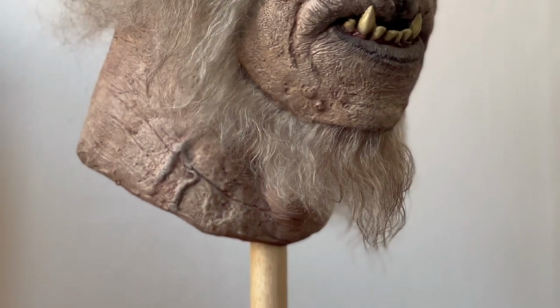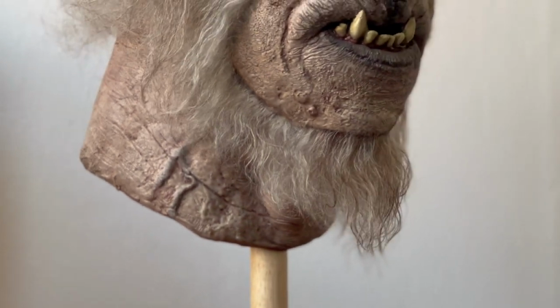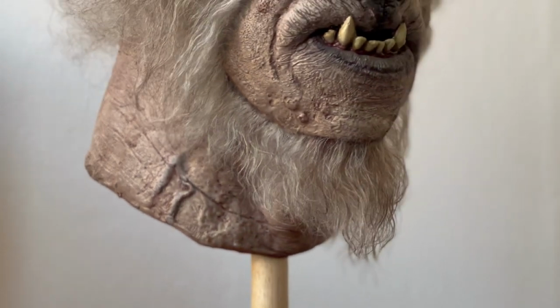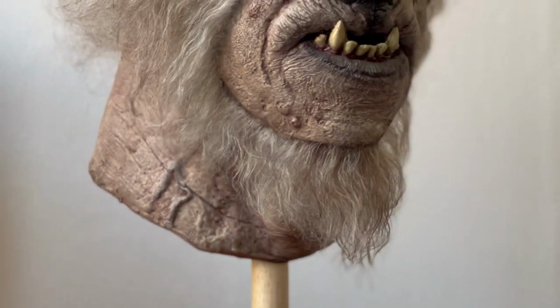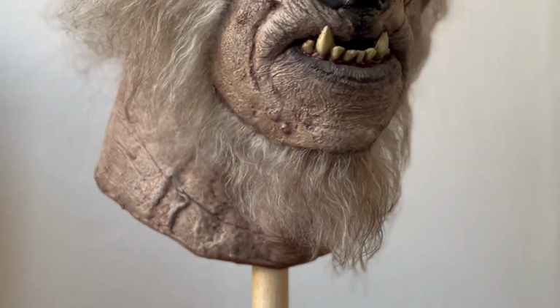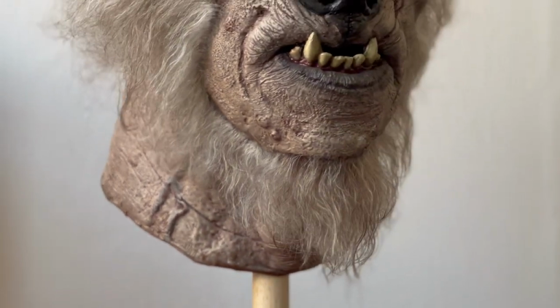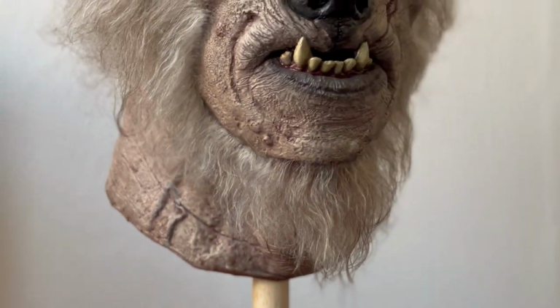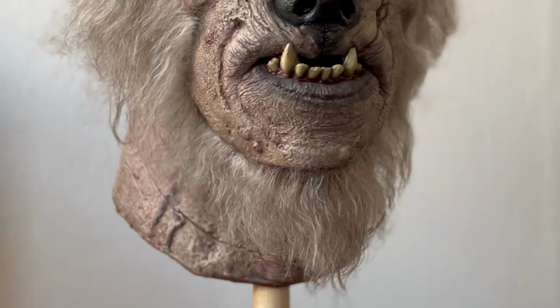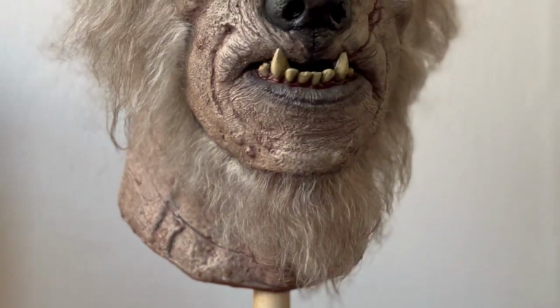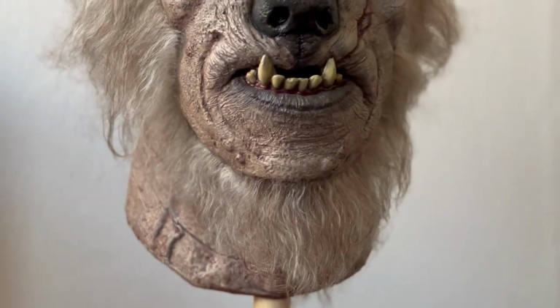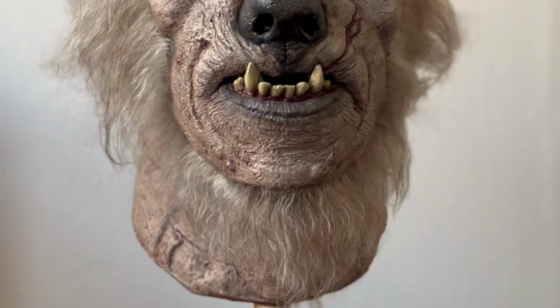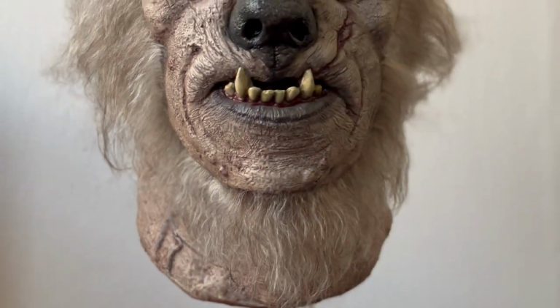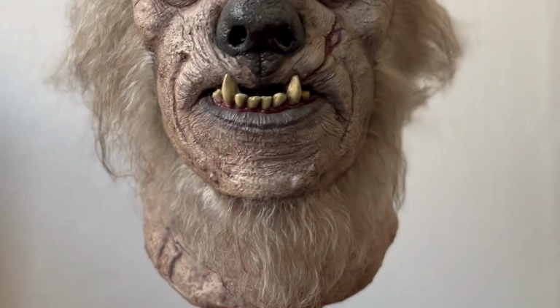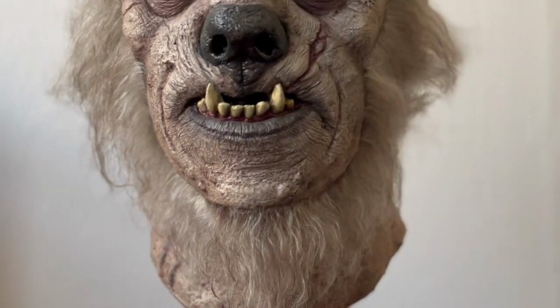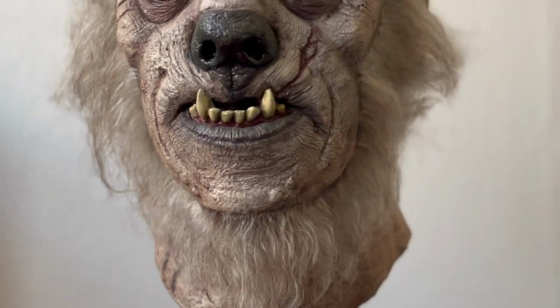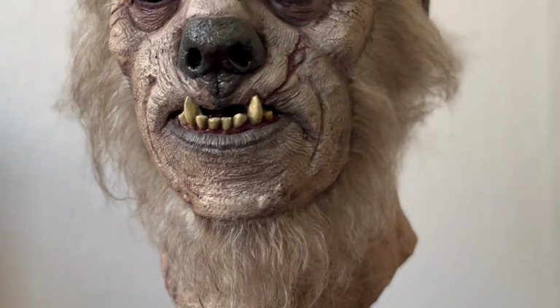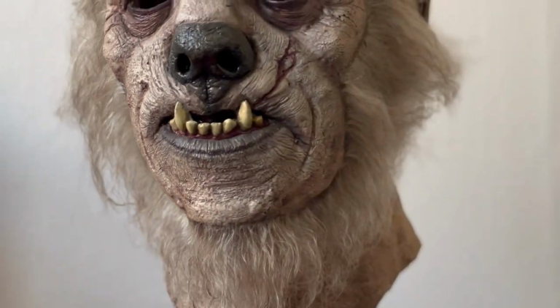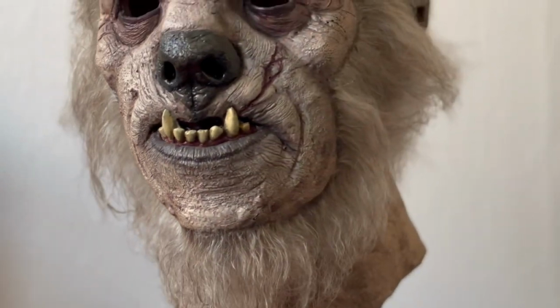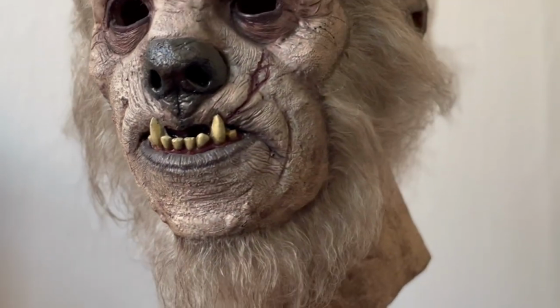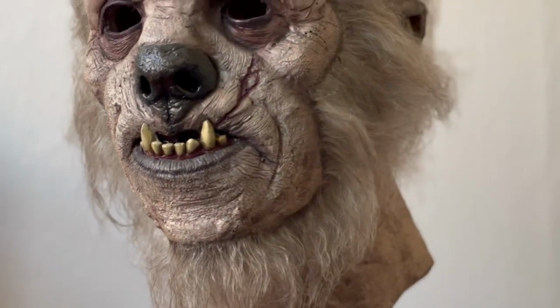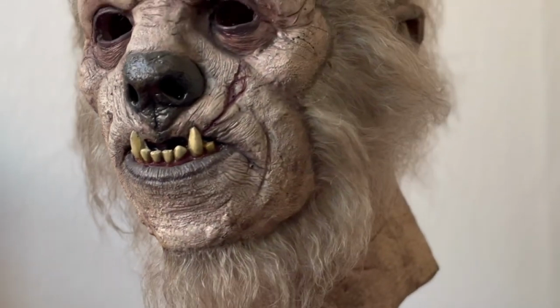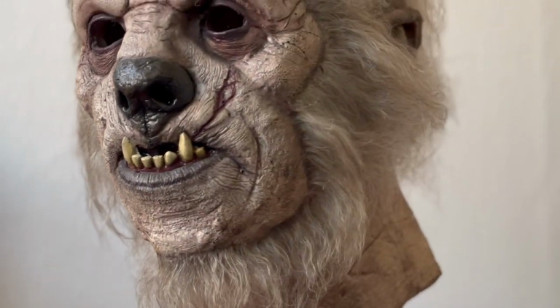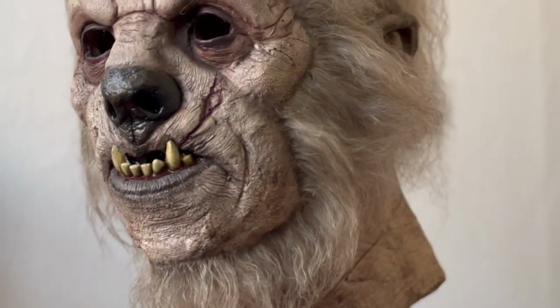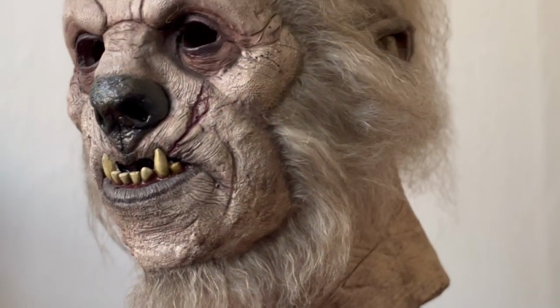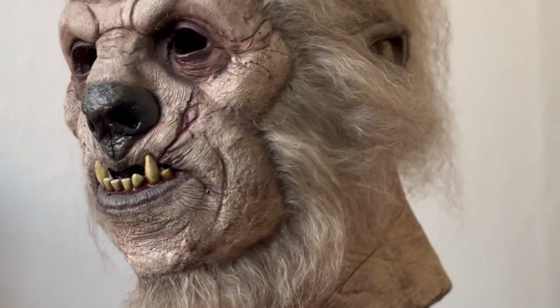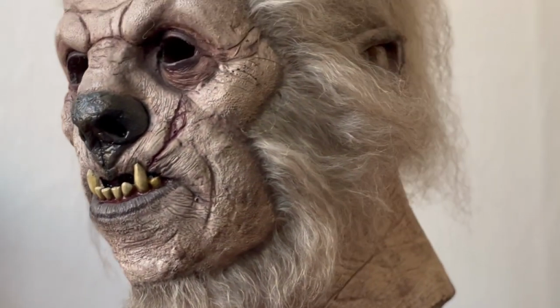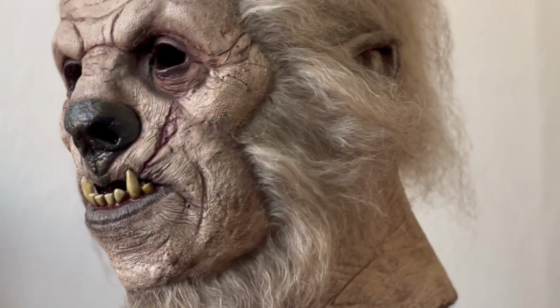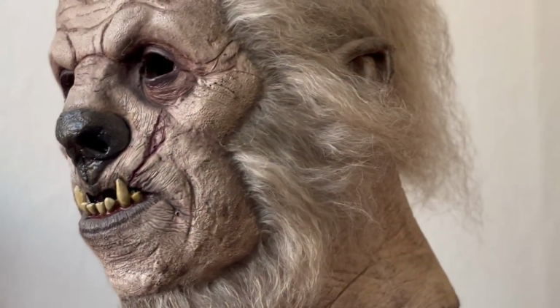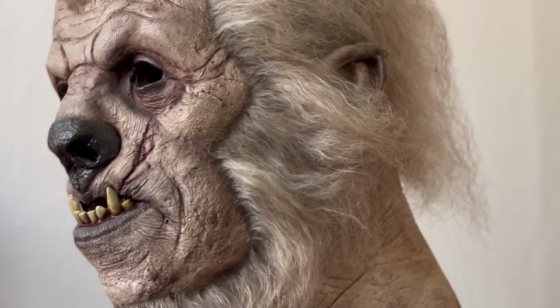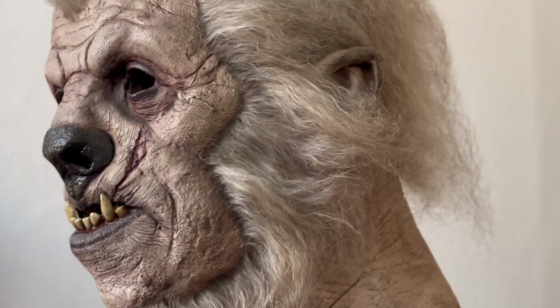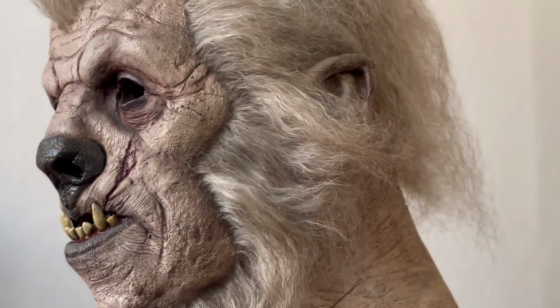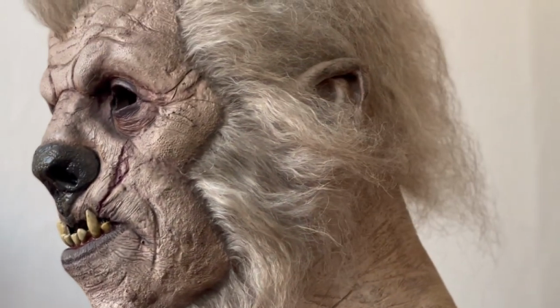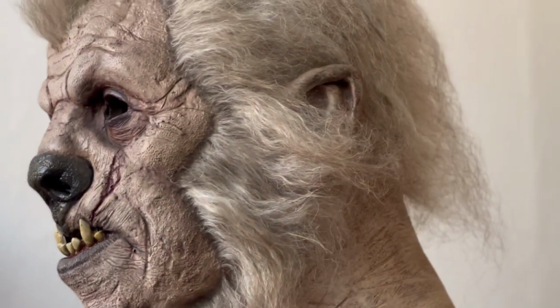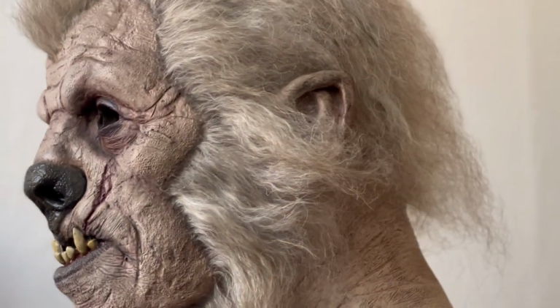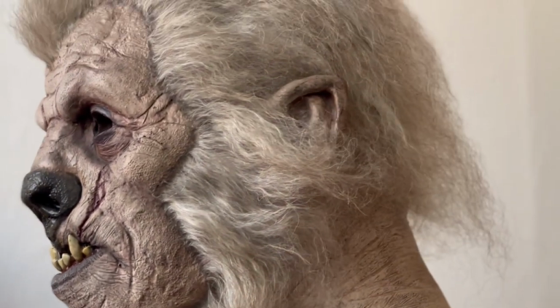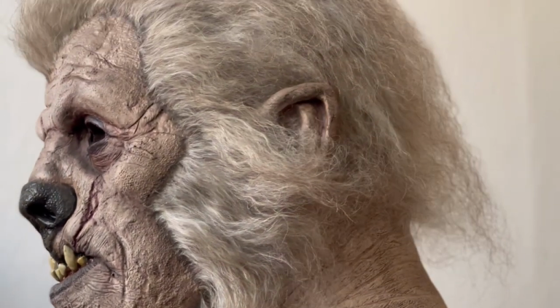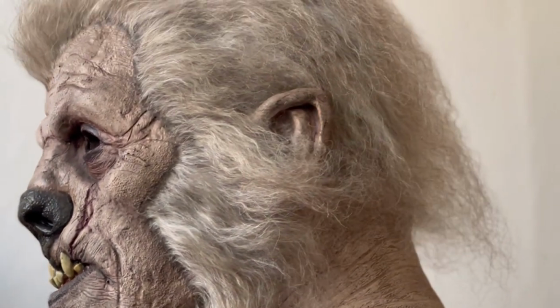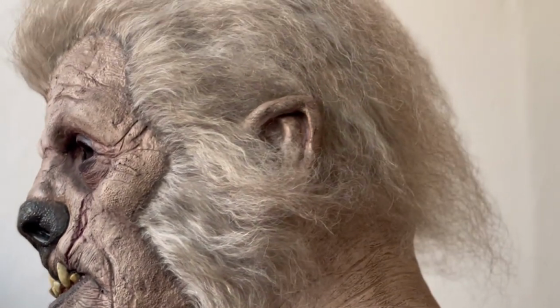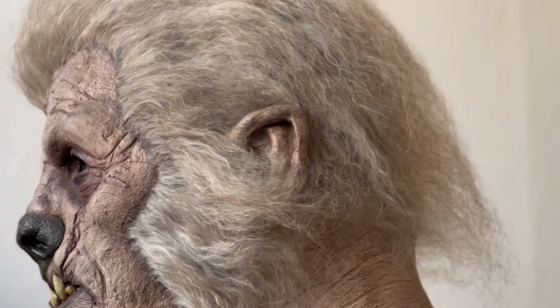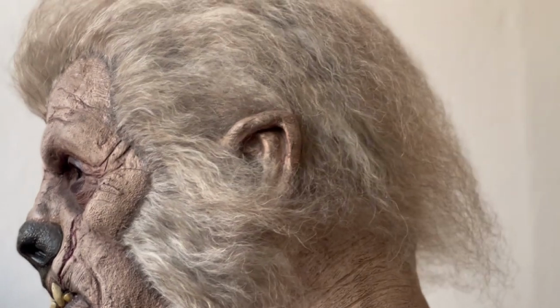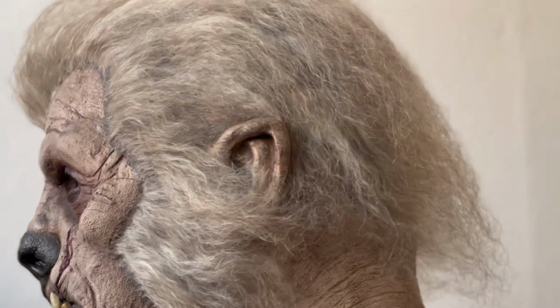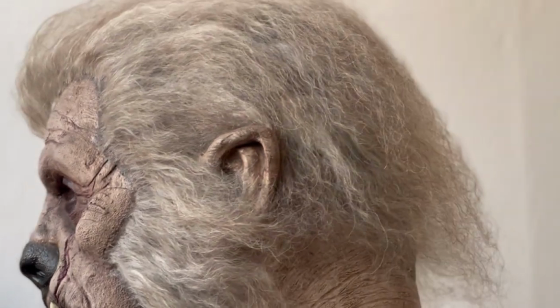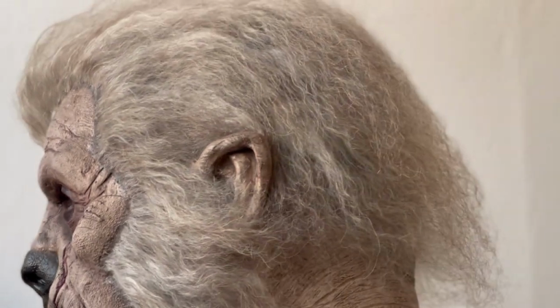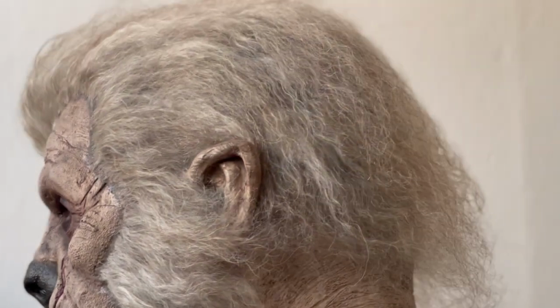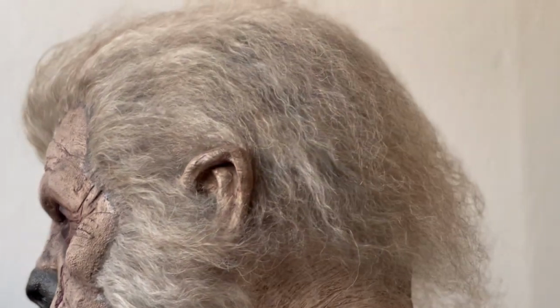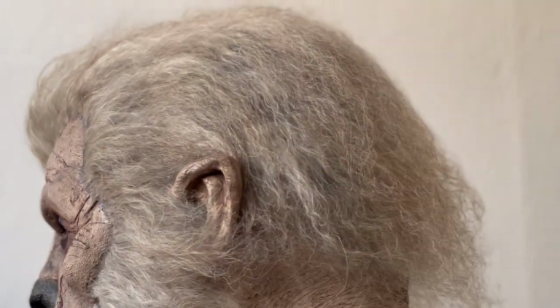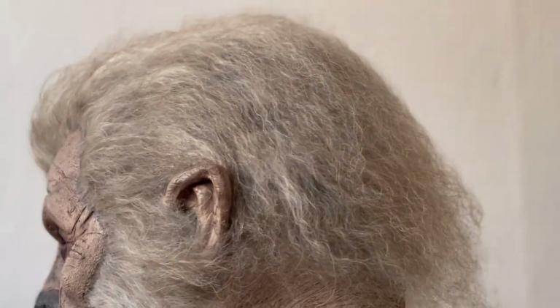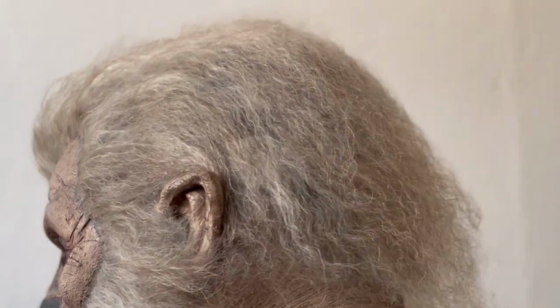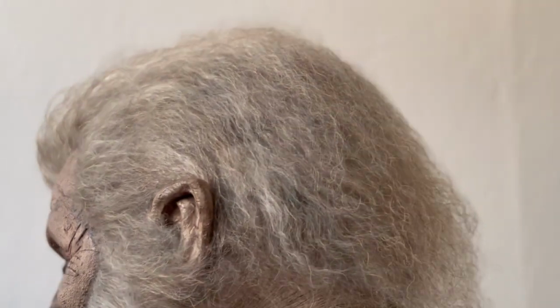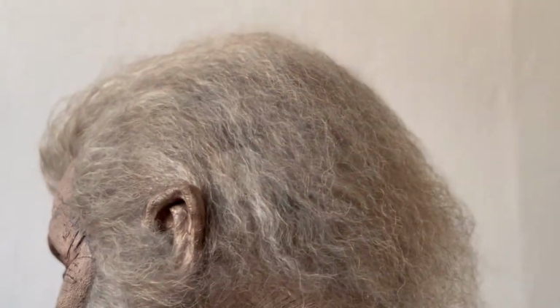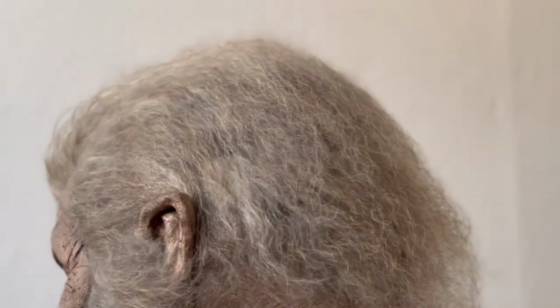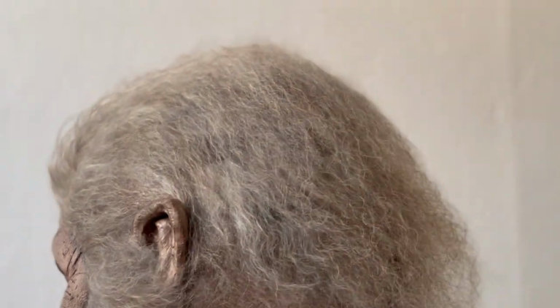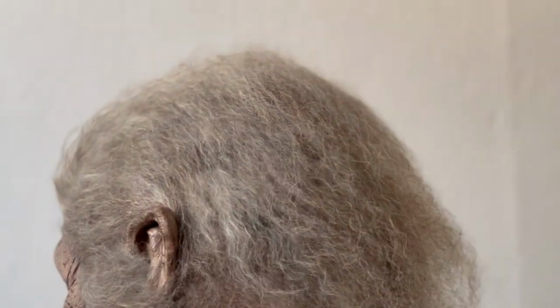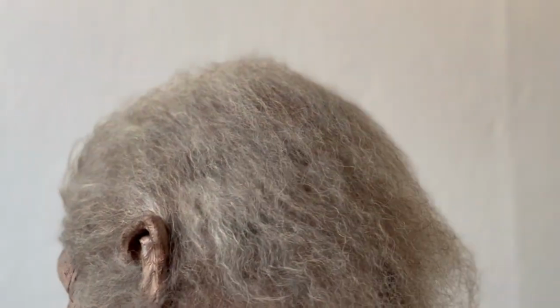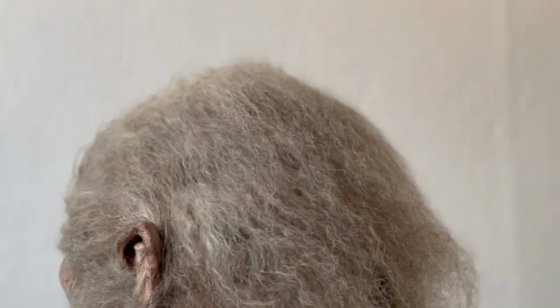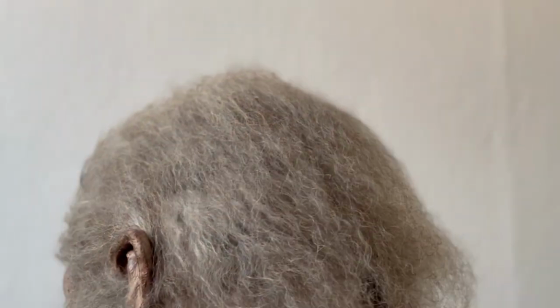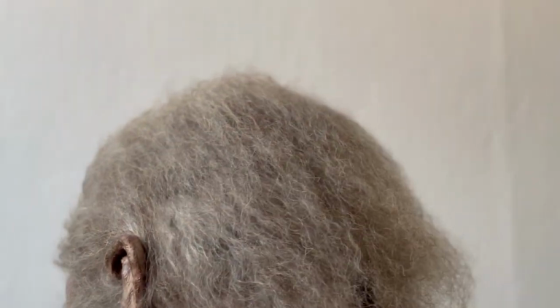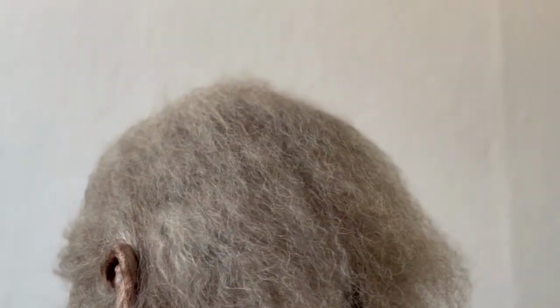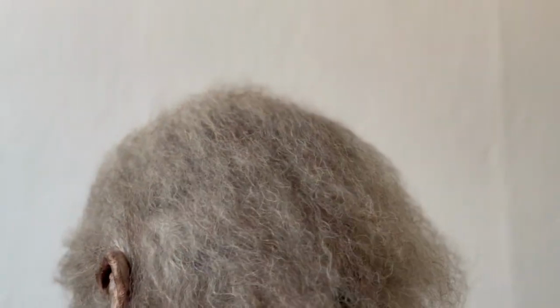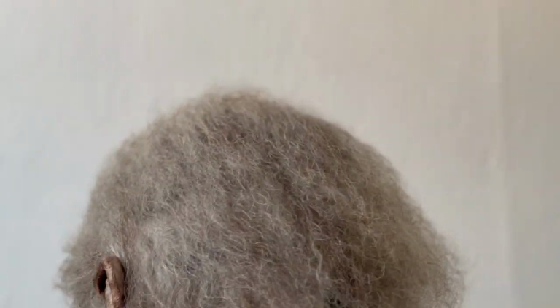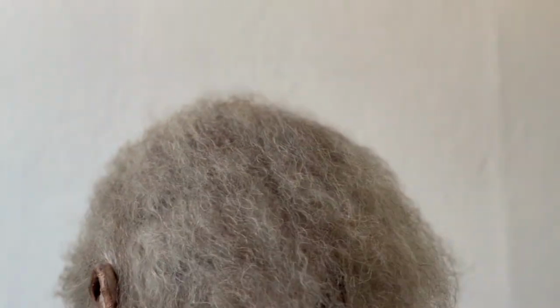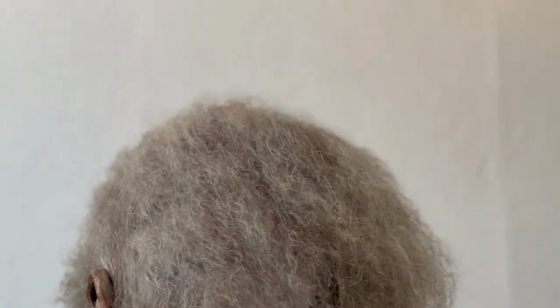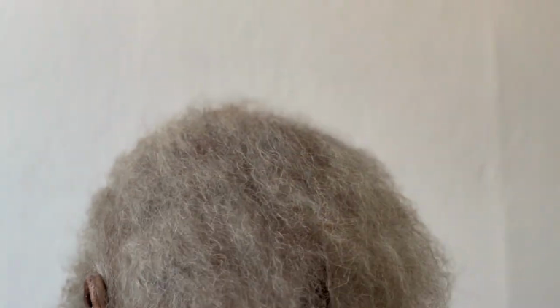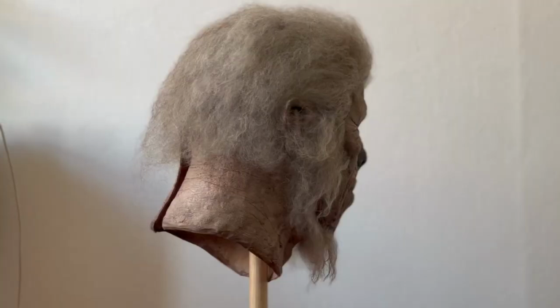It's also worth noting that this piece is pretty huge. I've never worn it, but I hope to one day put it on a mannequin and make a full-size creature for my Halloween display.